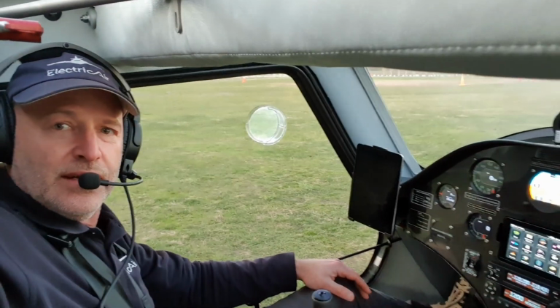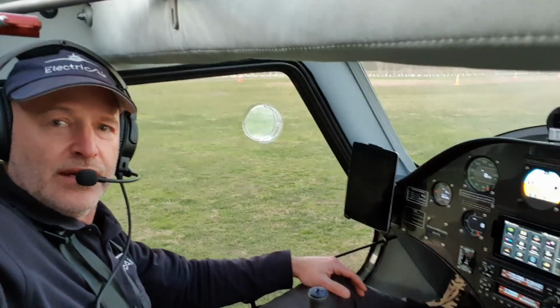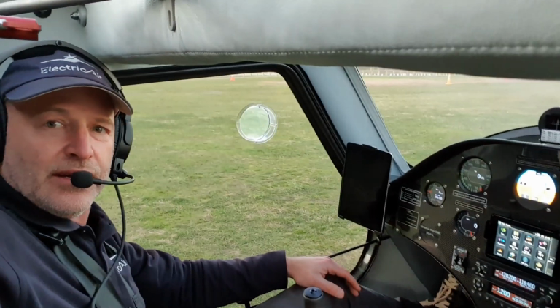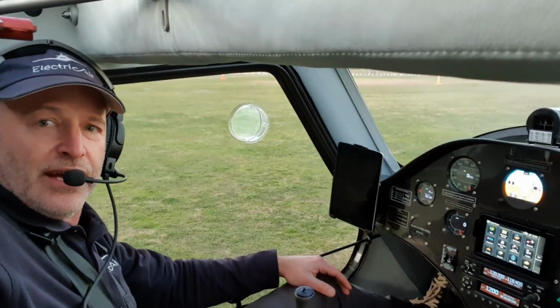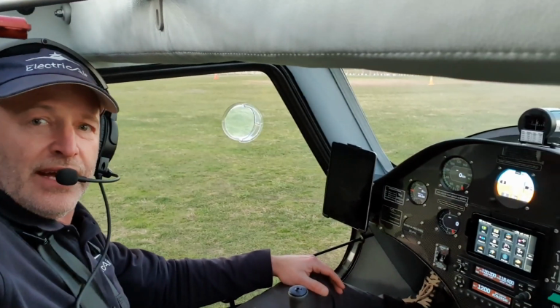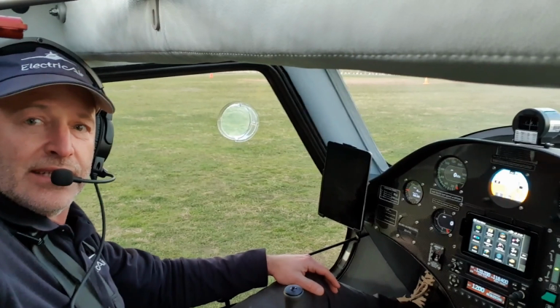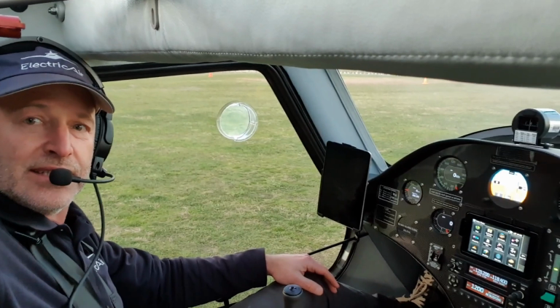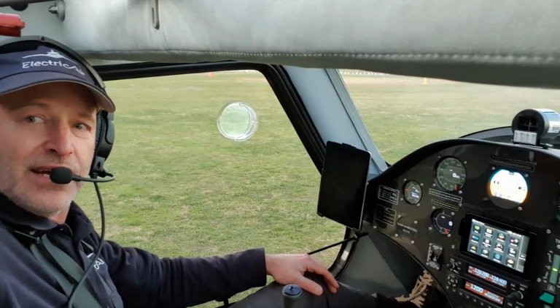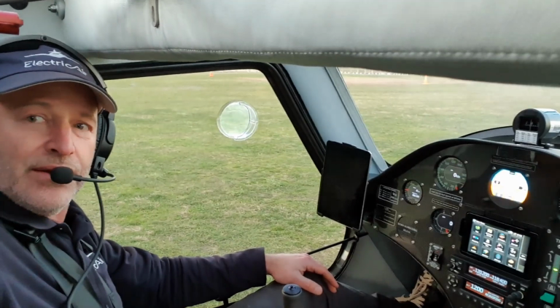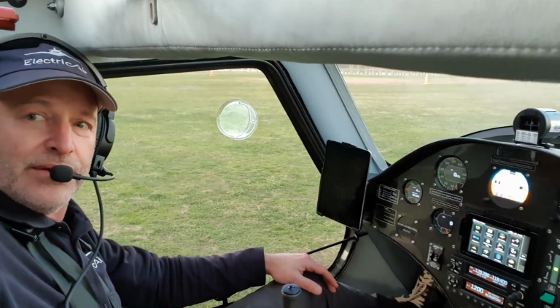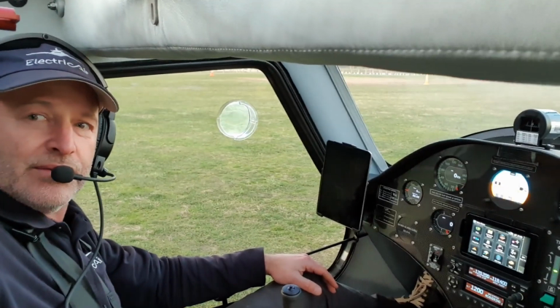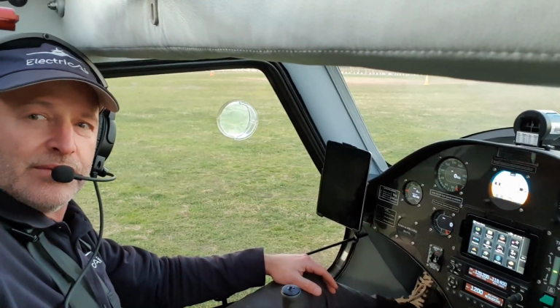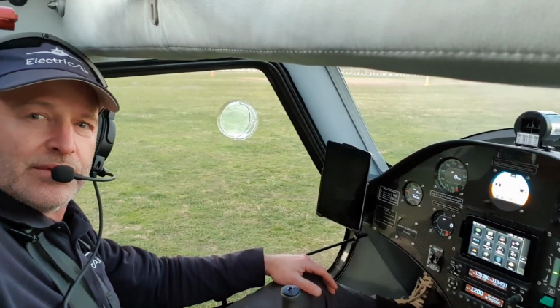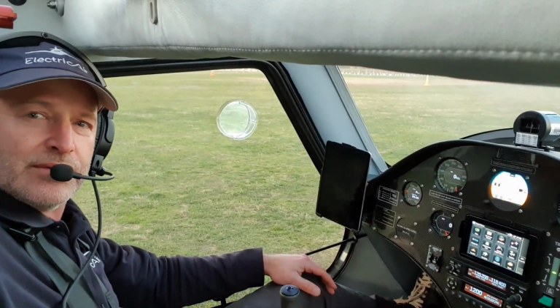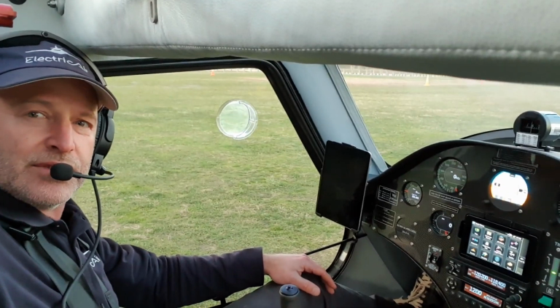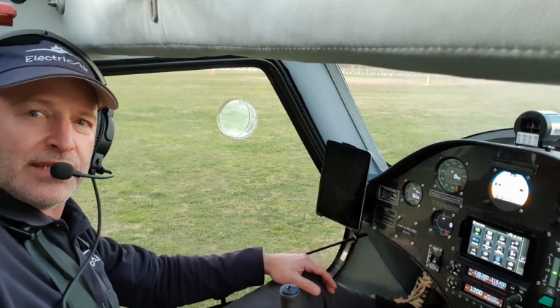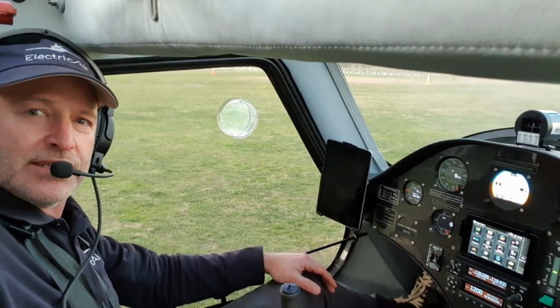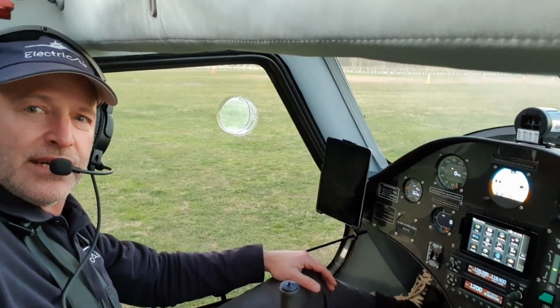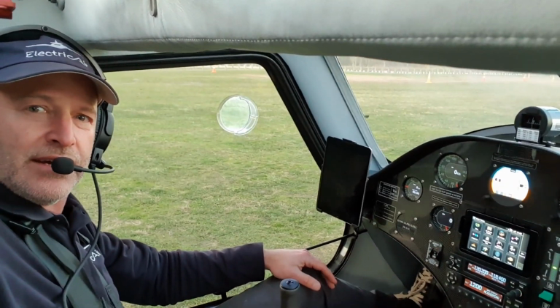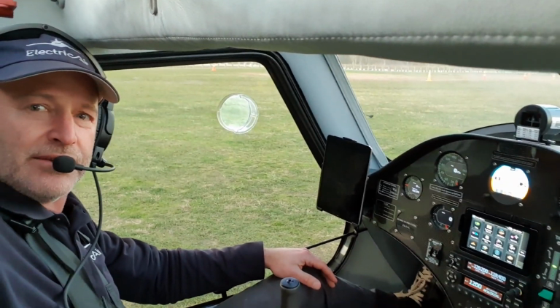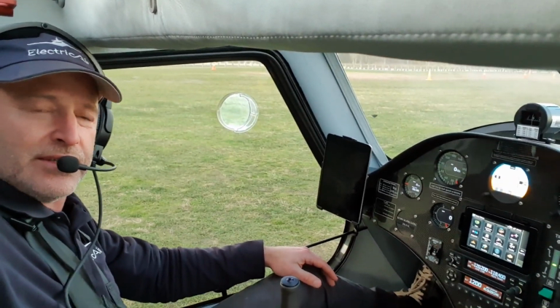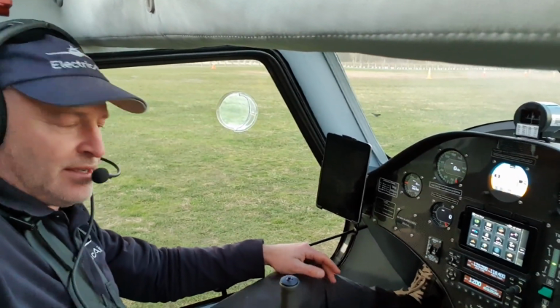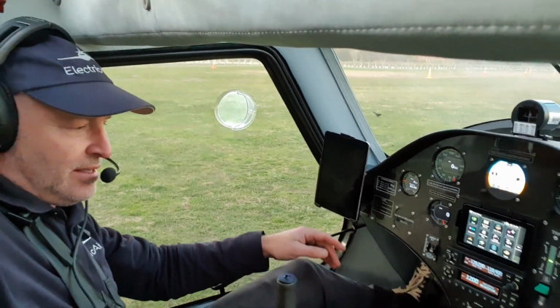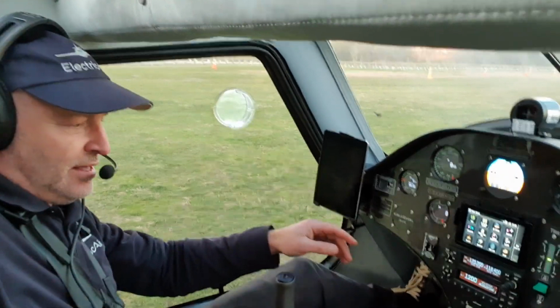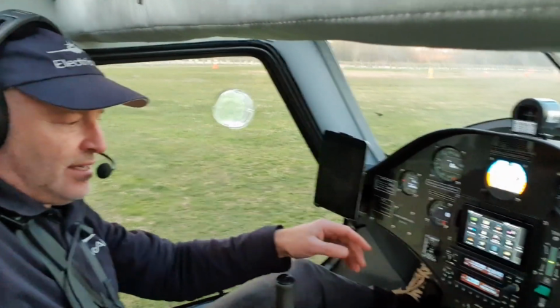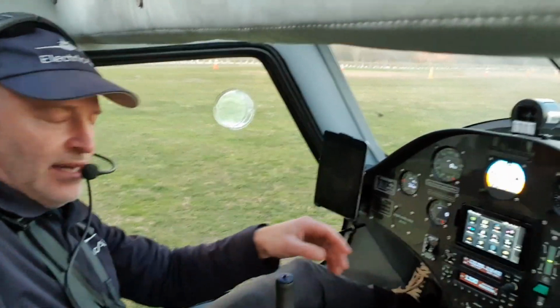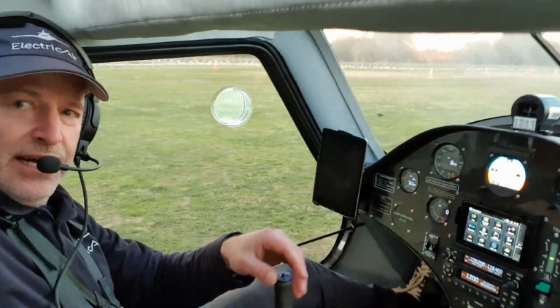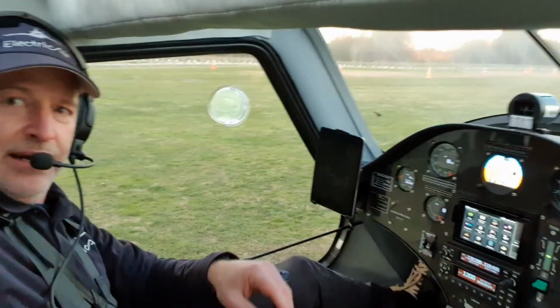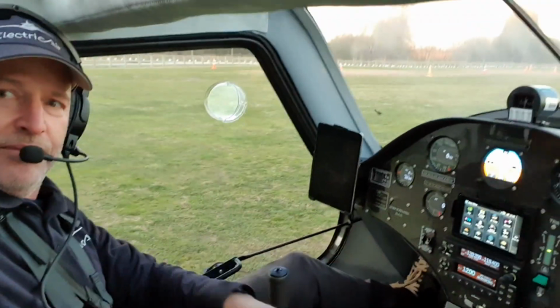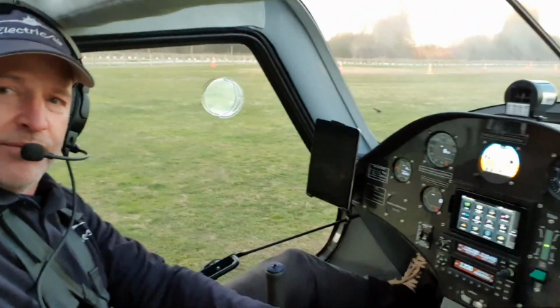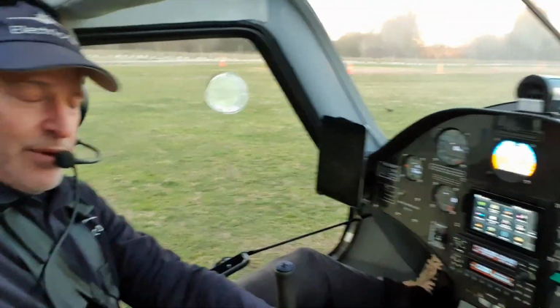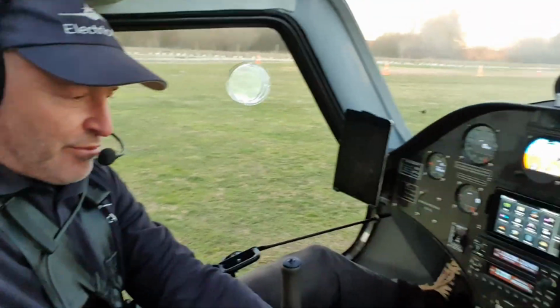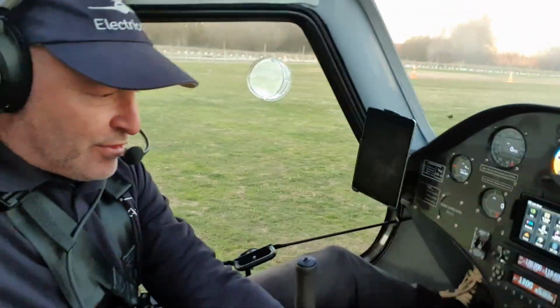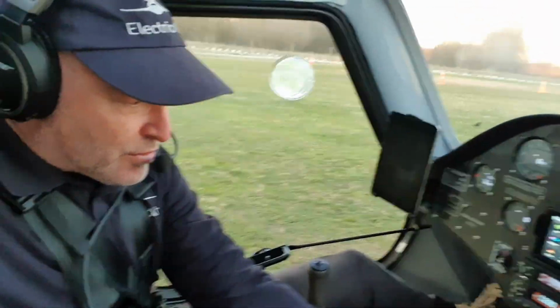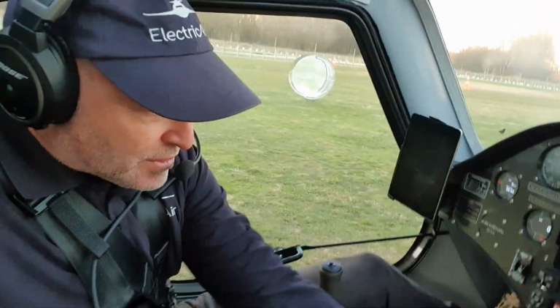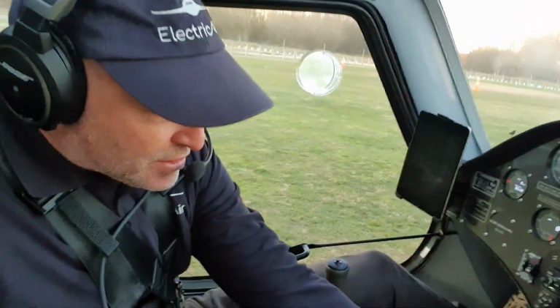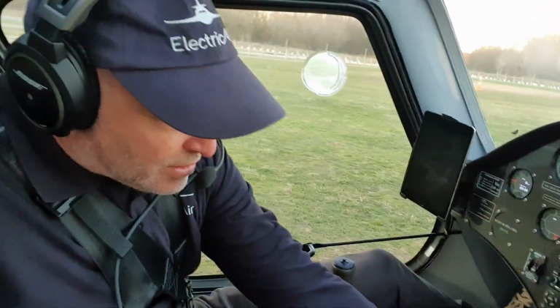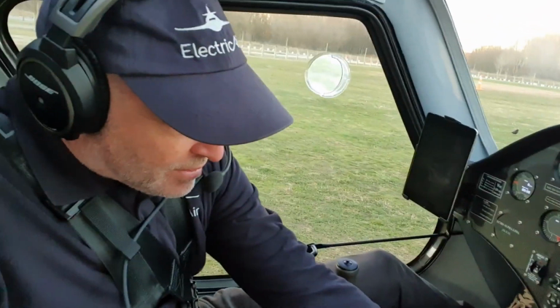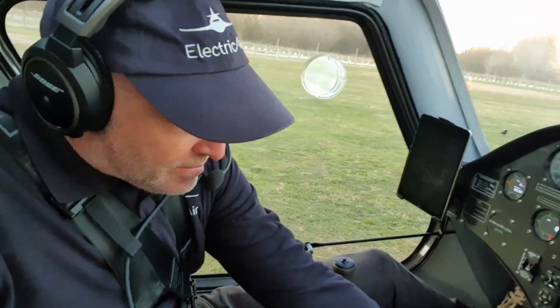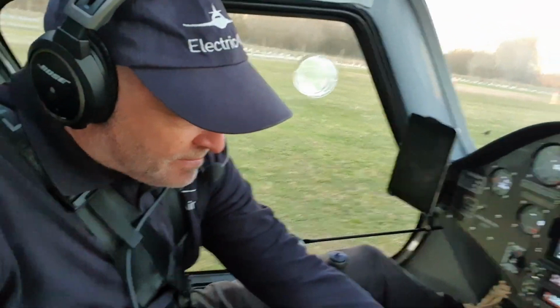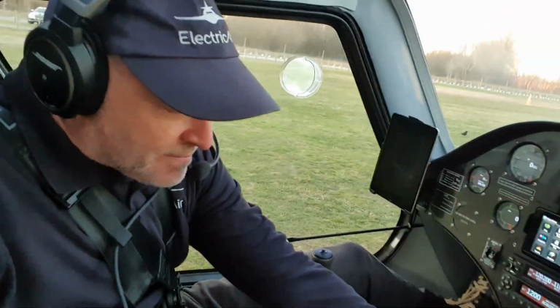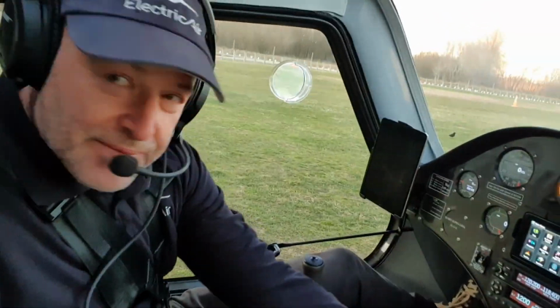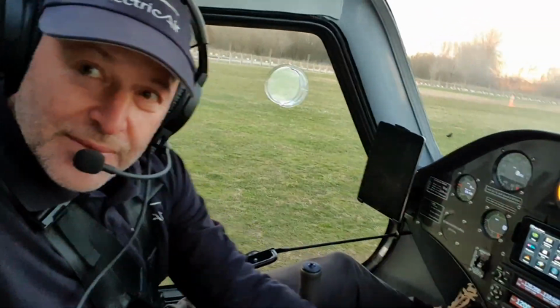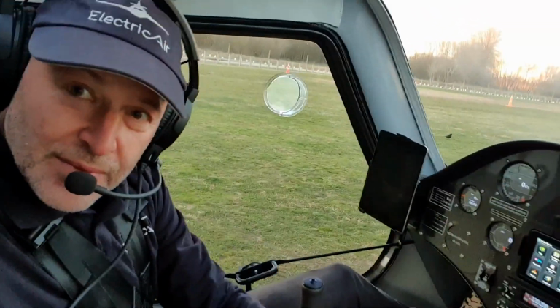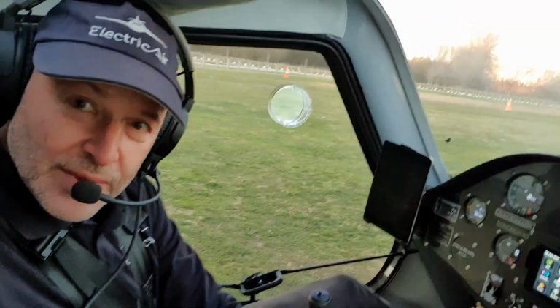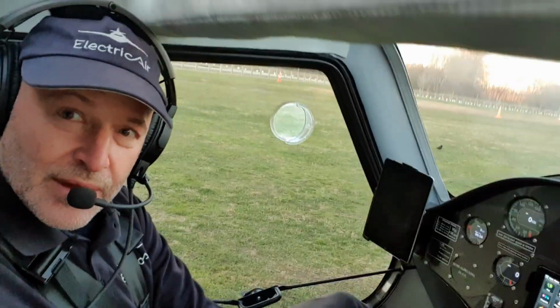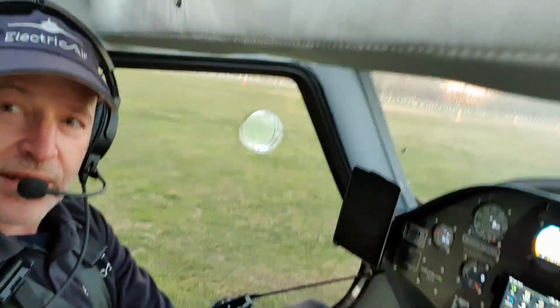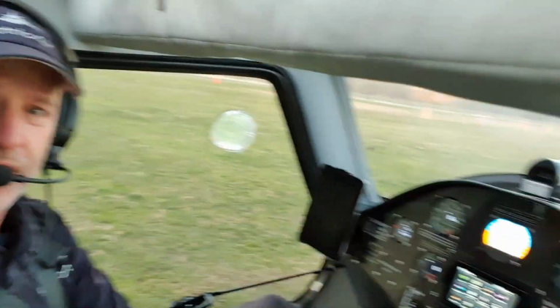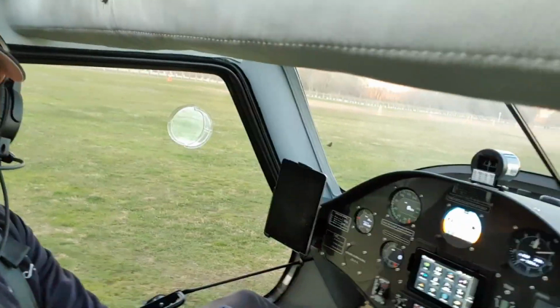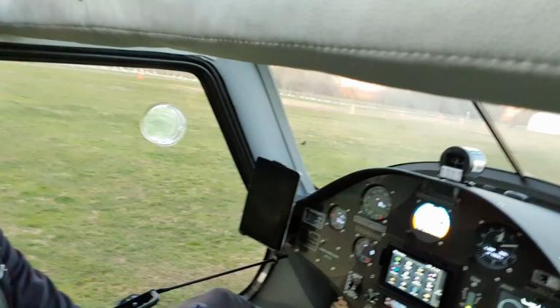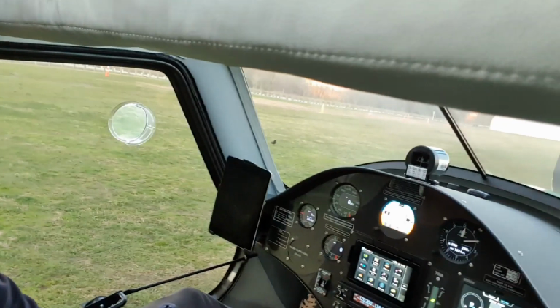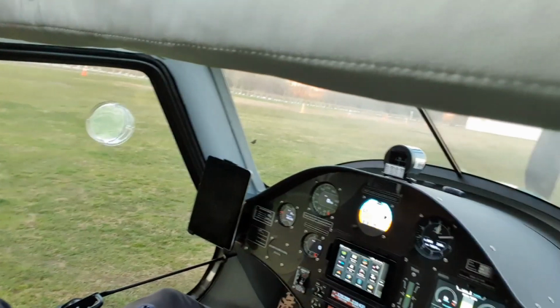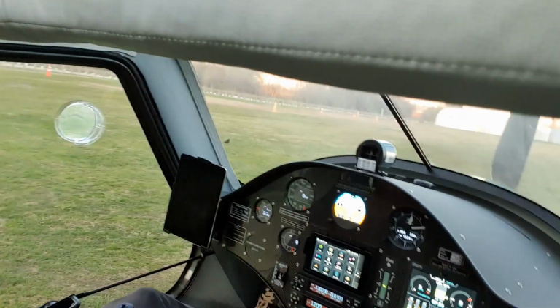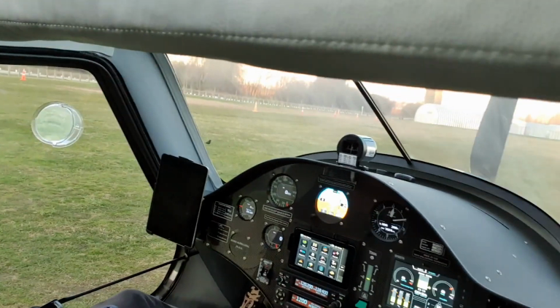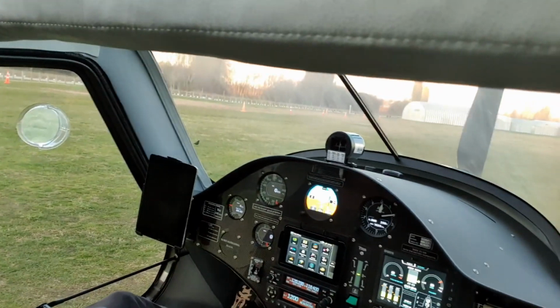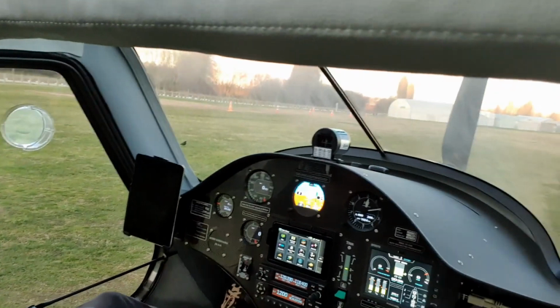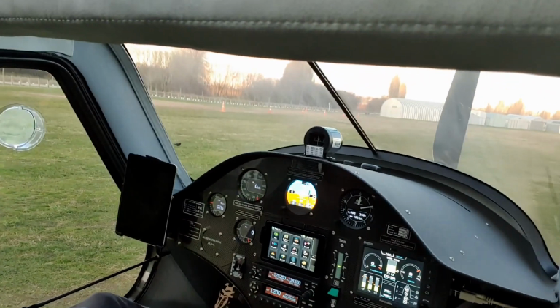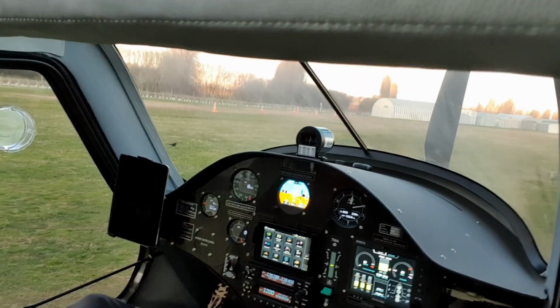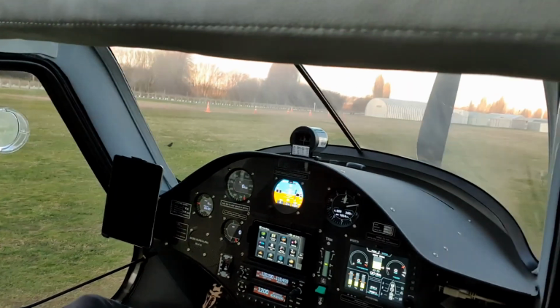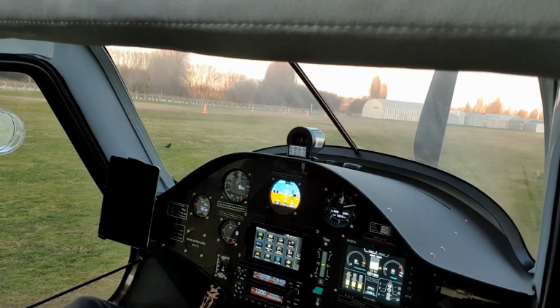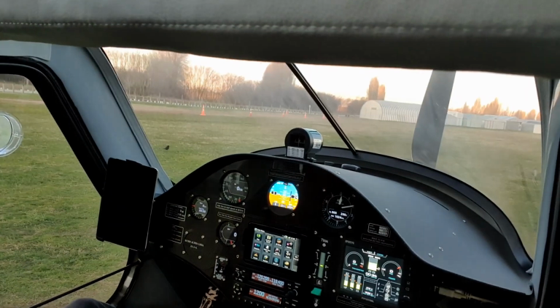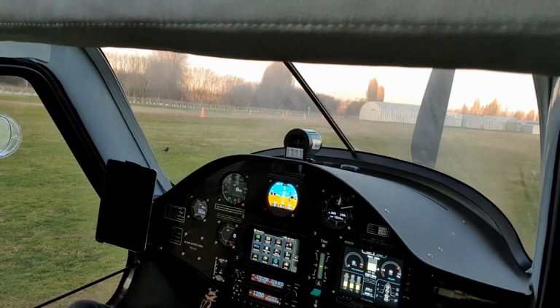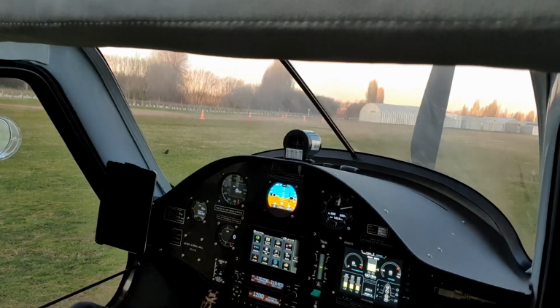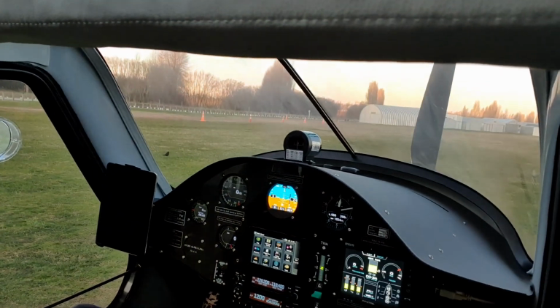Okay, so we're all set to go. Pop a few switches on. Throttle up, clear prop.